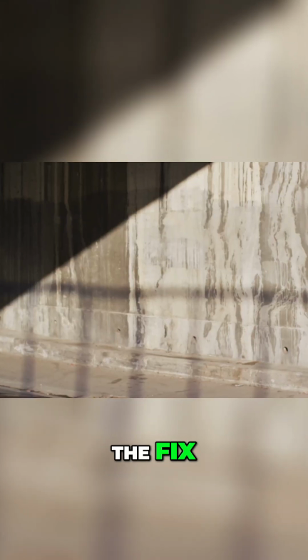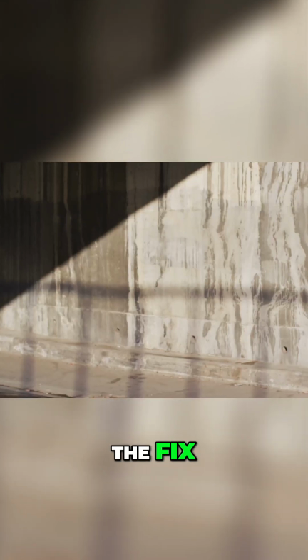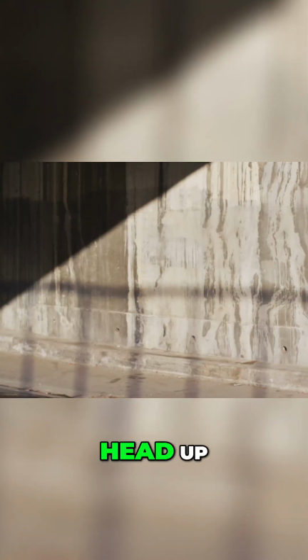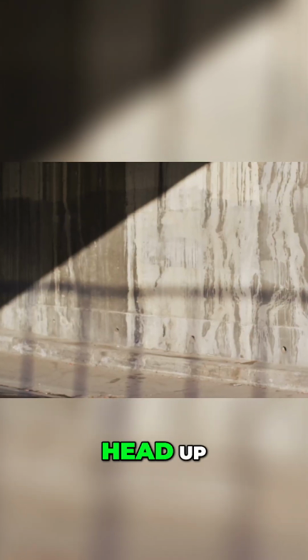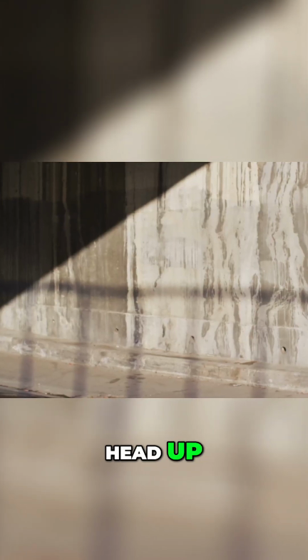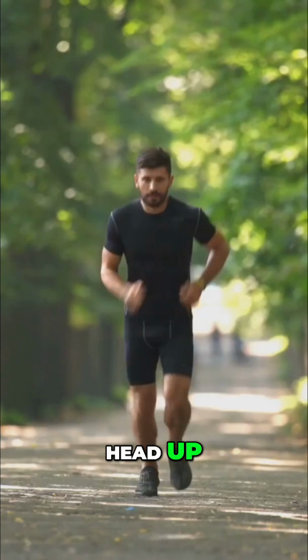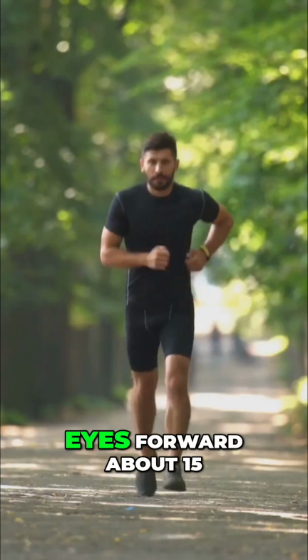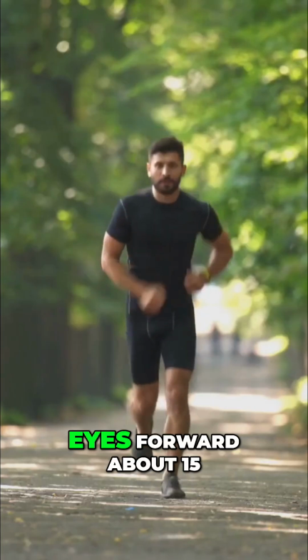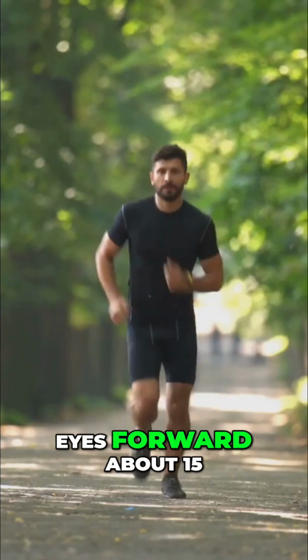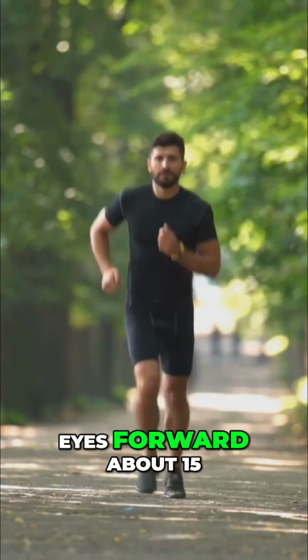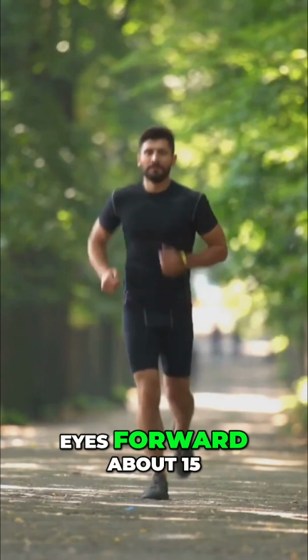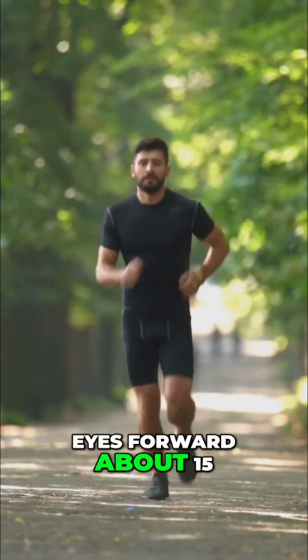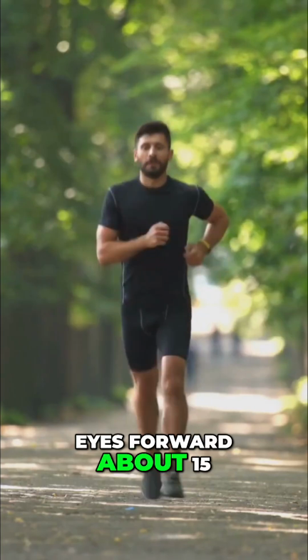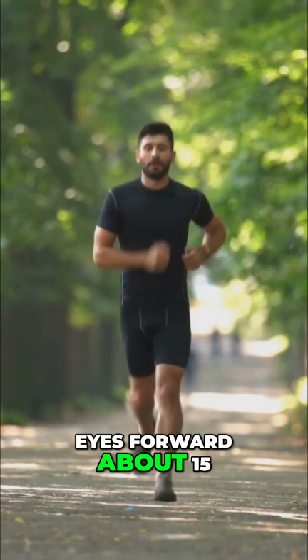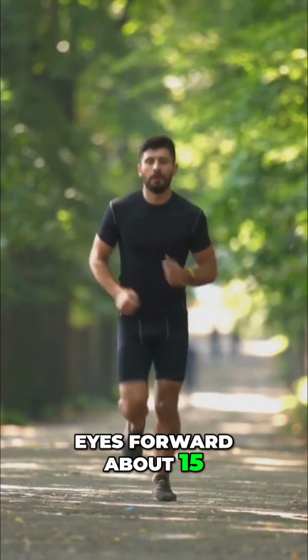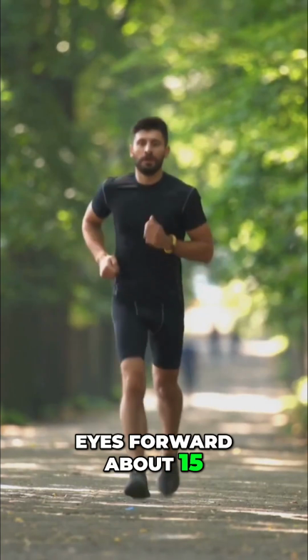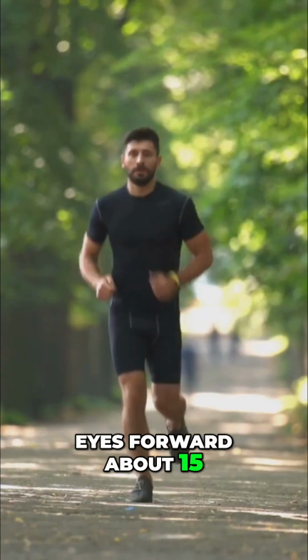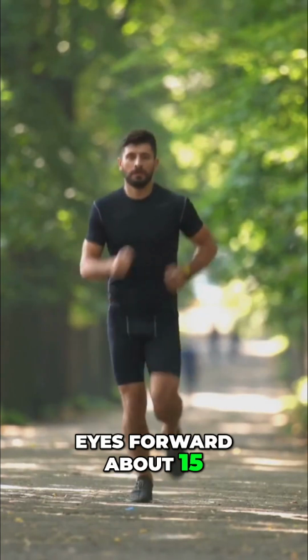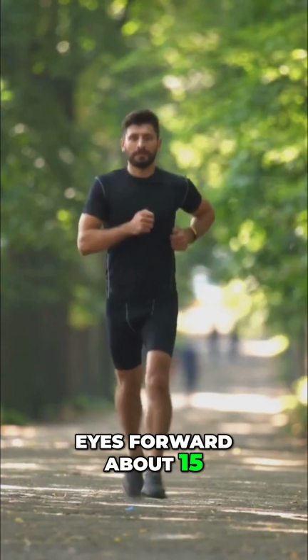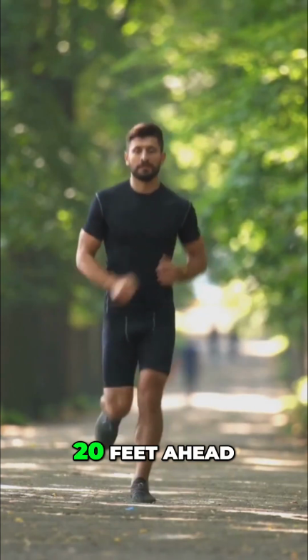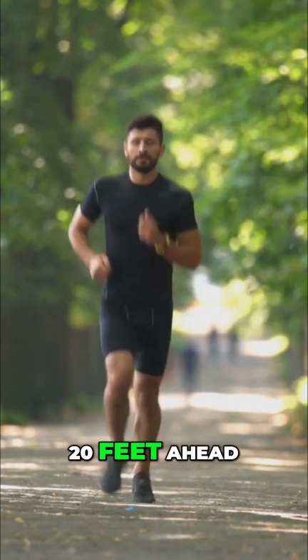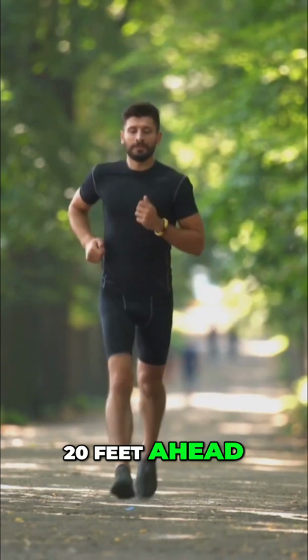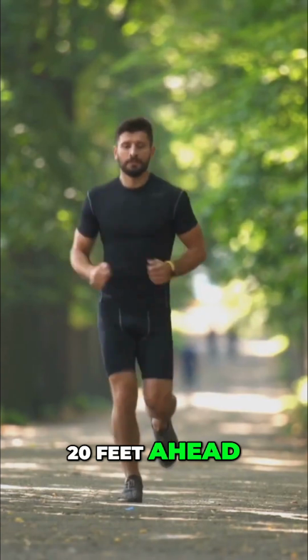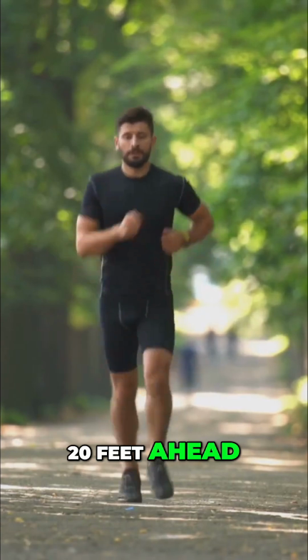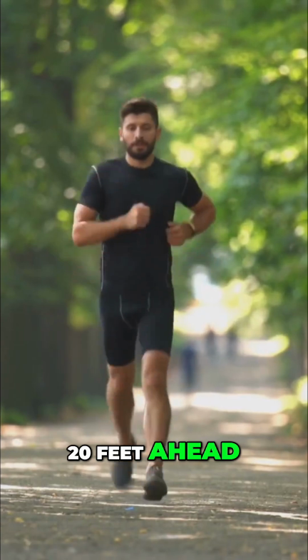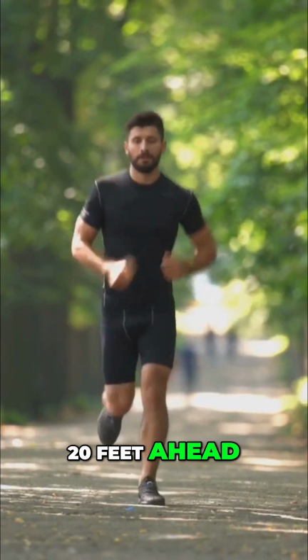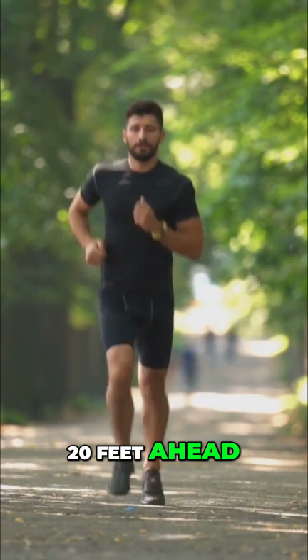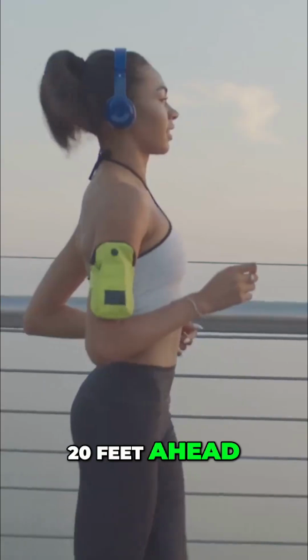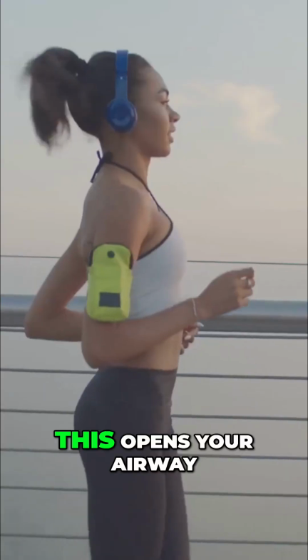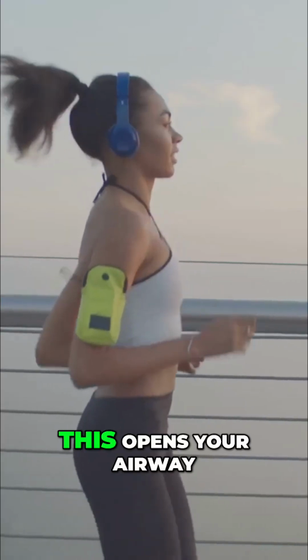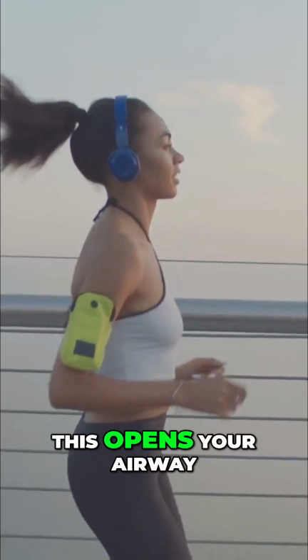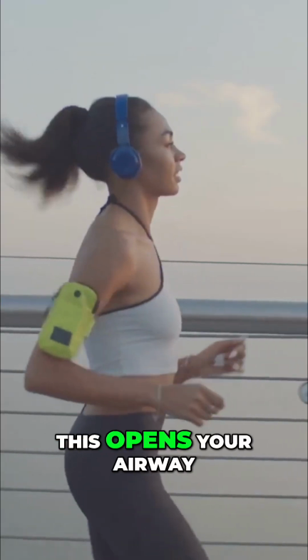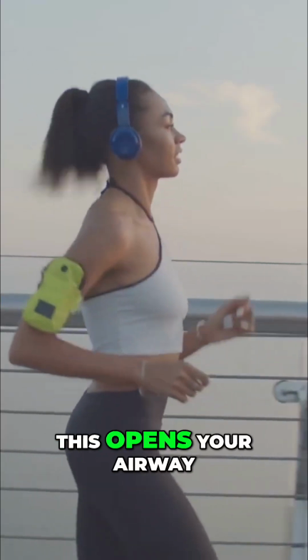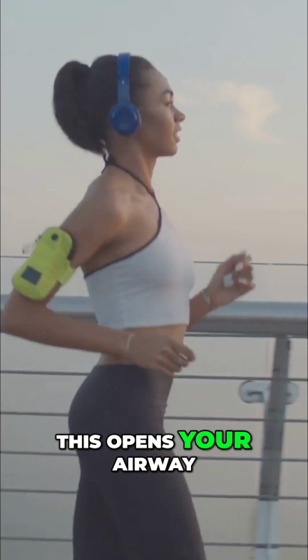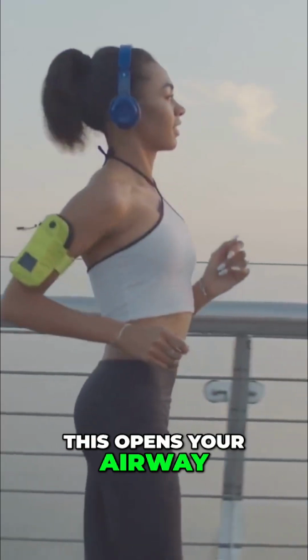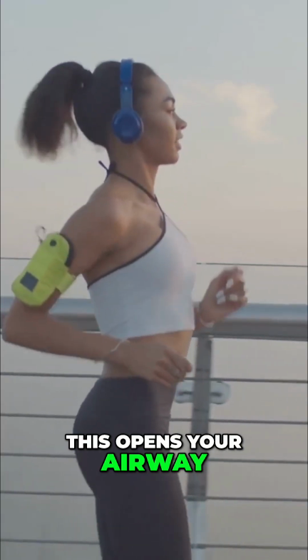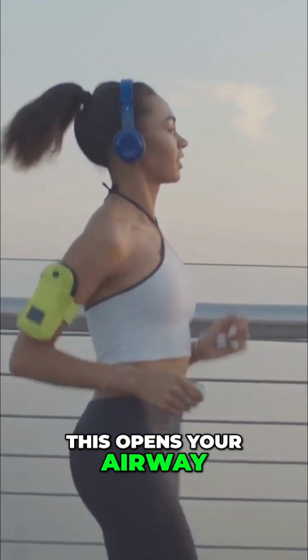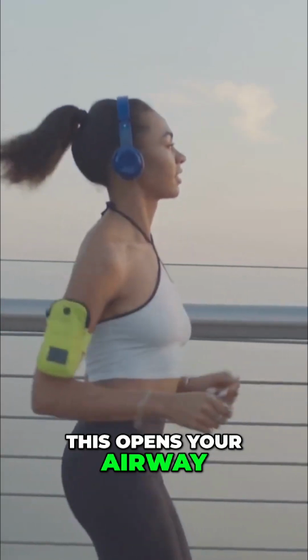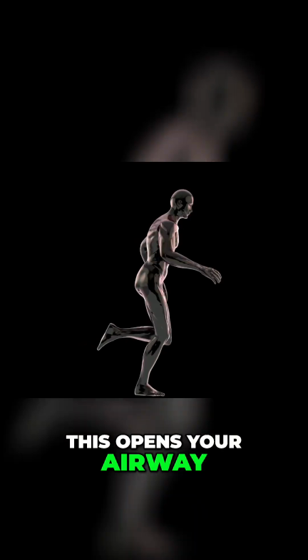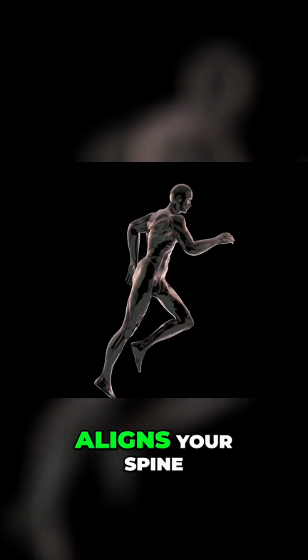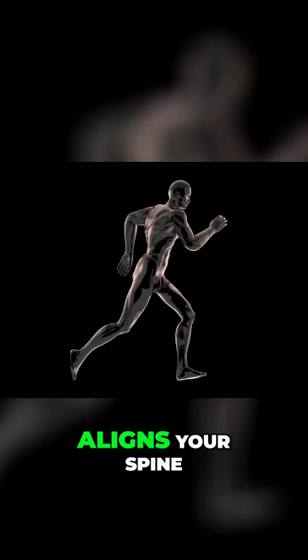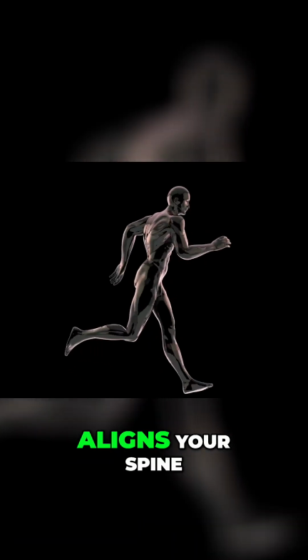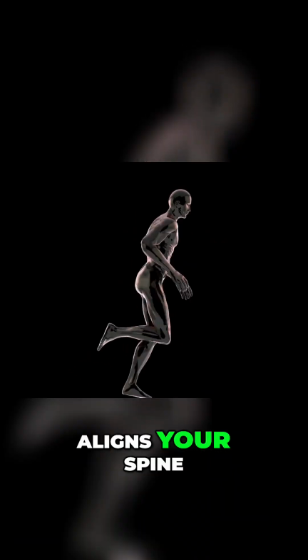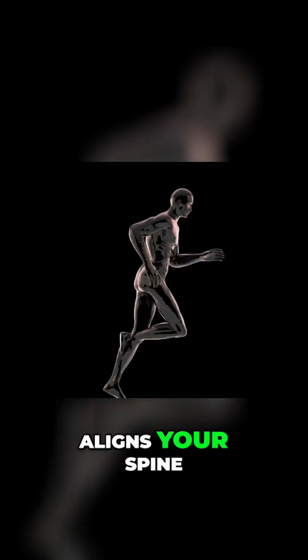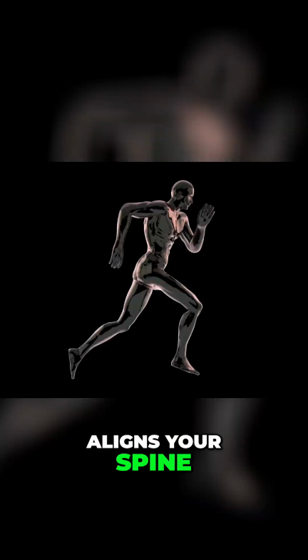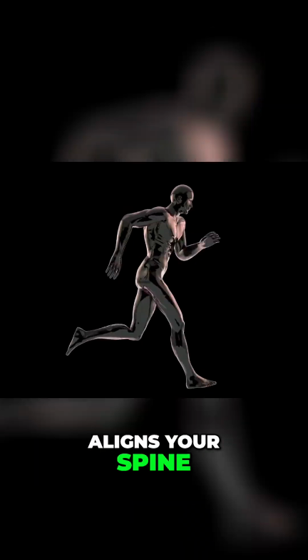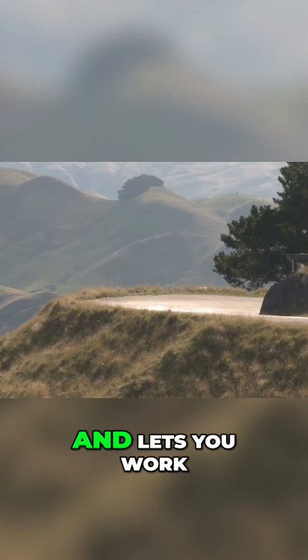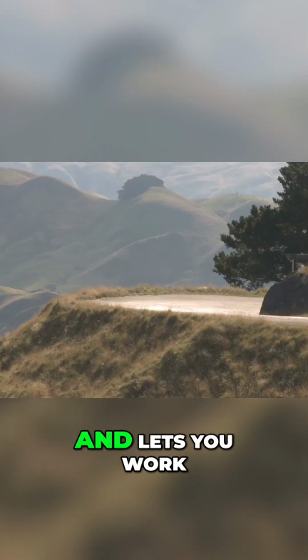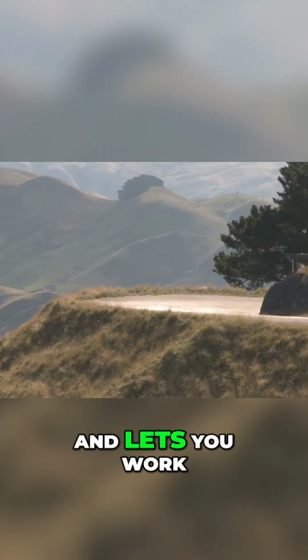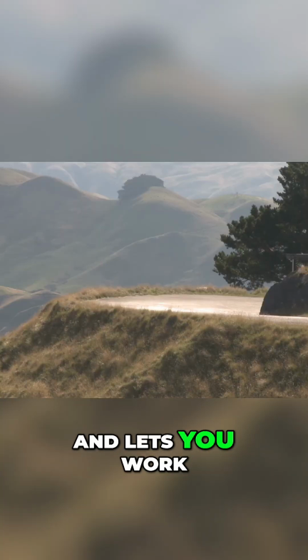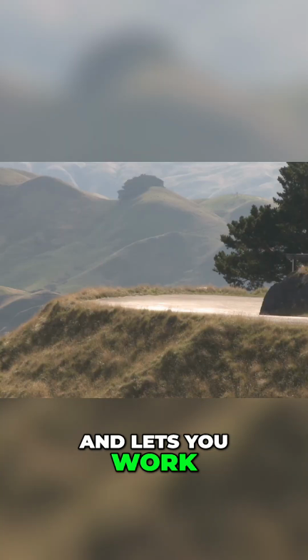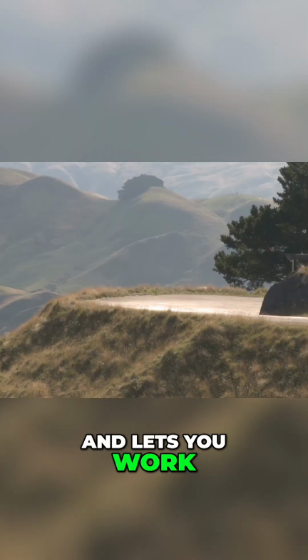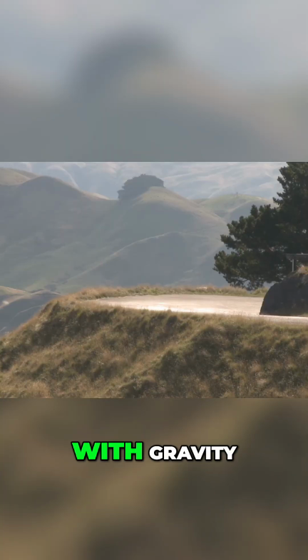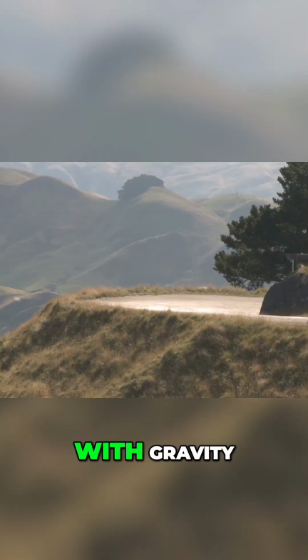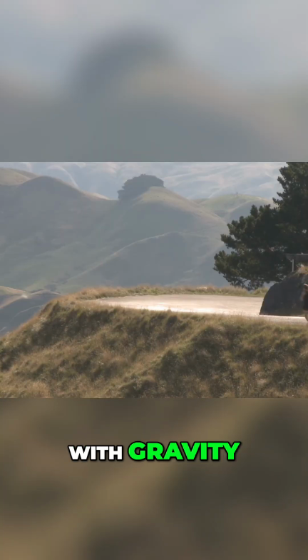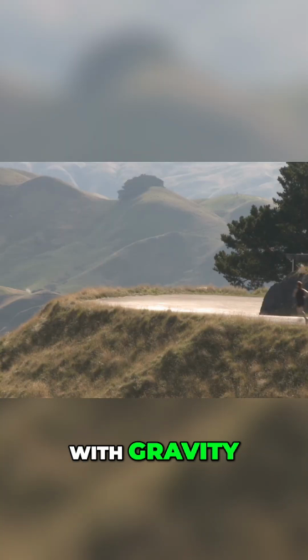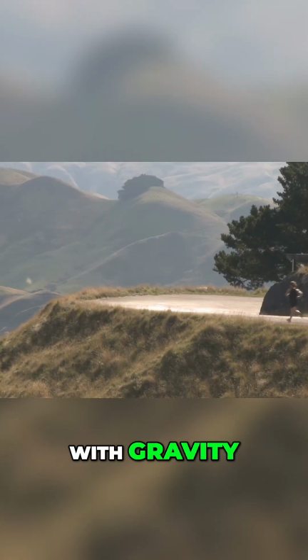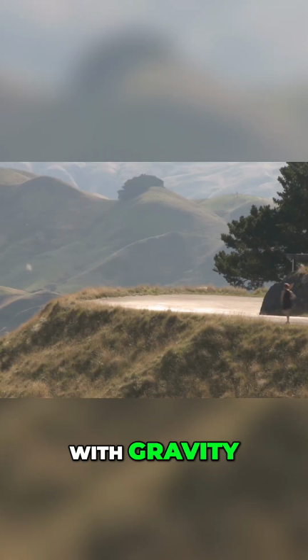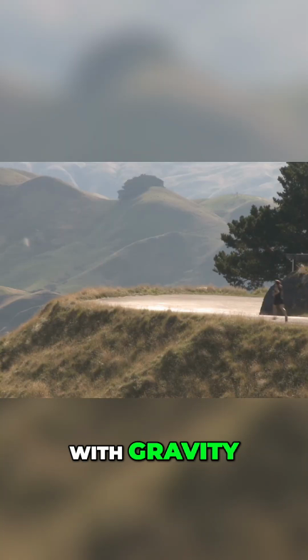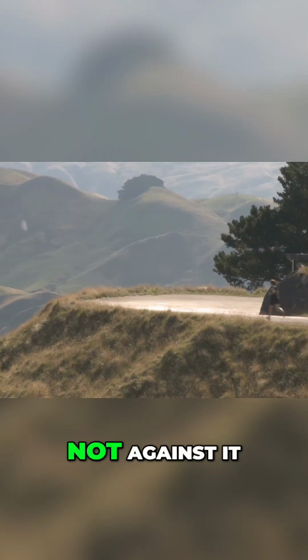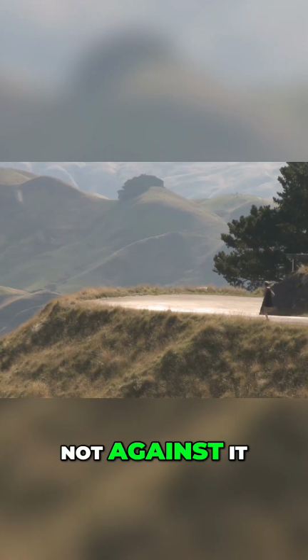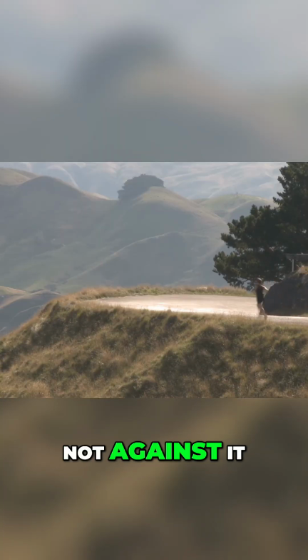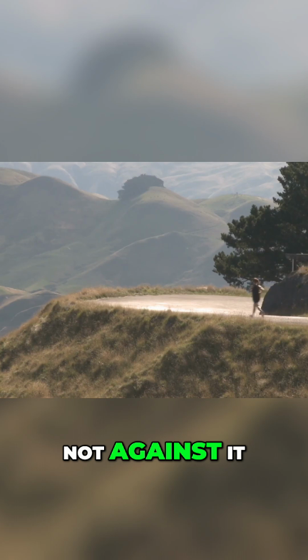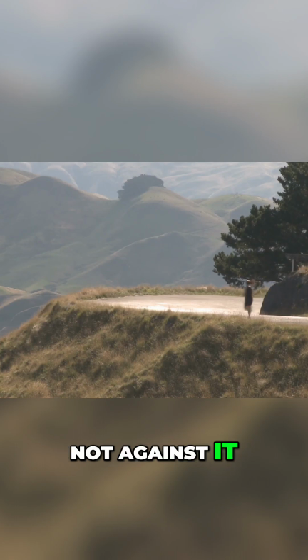Head up, eyes forward about 15-20 feet ahead. This opens your airway, aligns your spine, and lets you work with gravity, not against it.